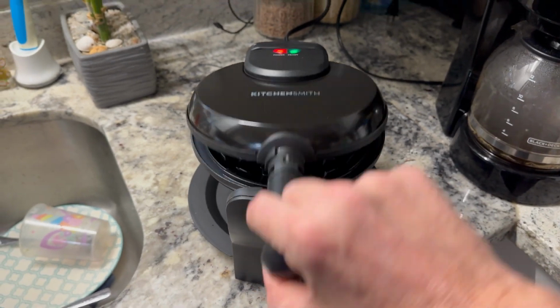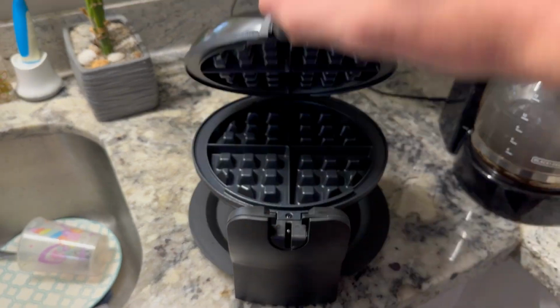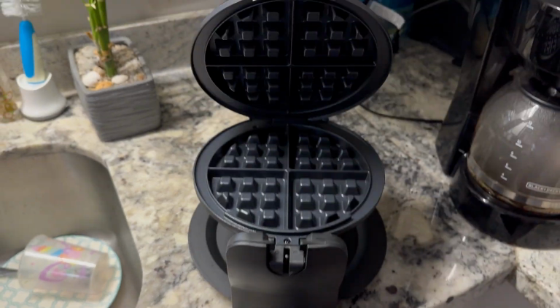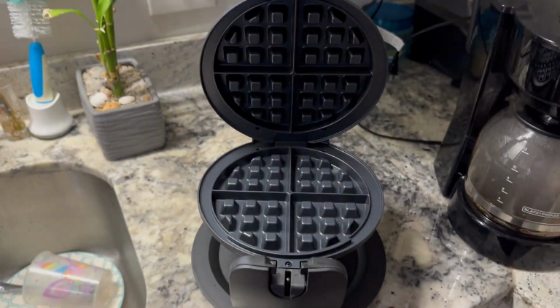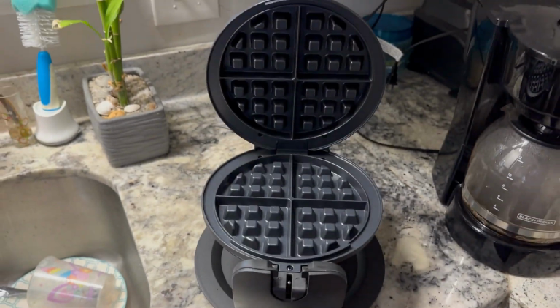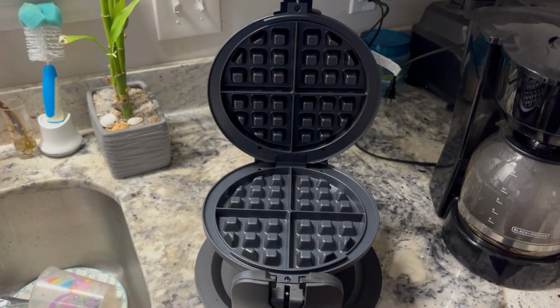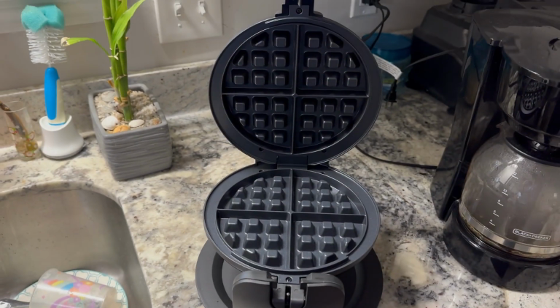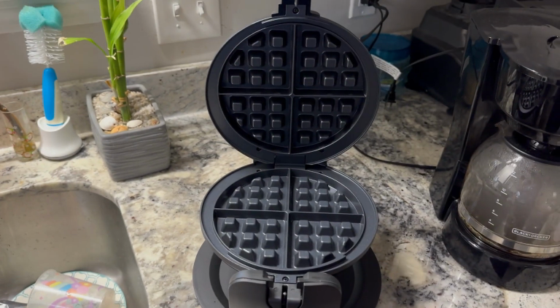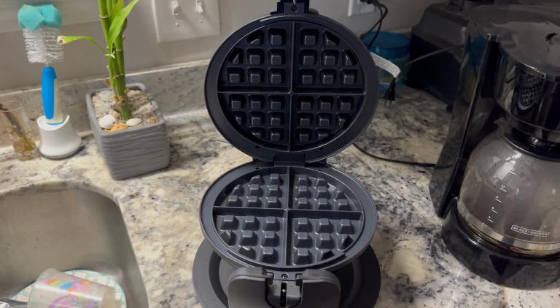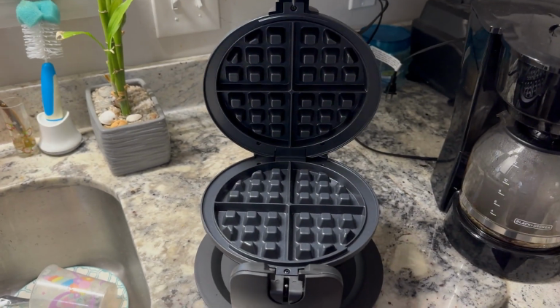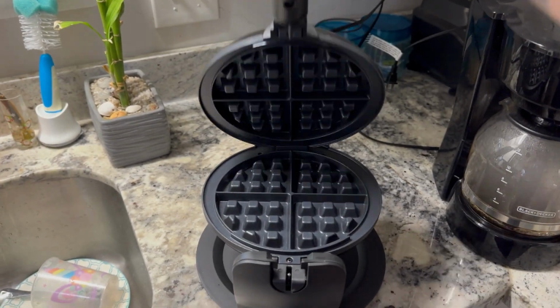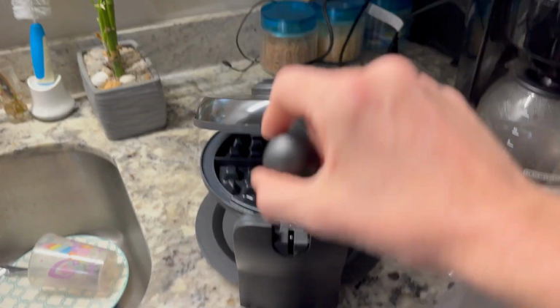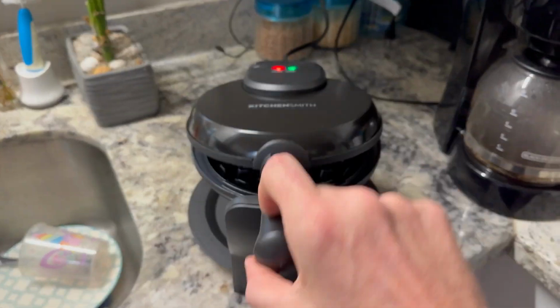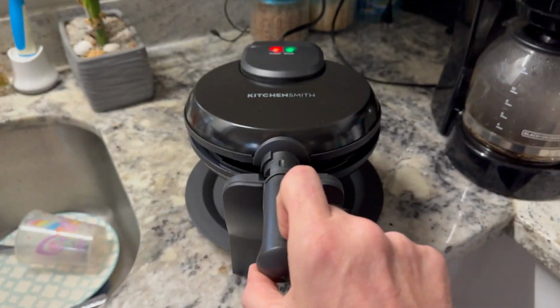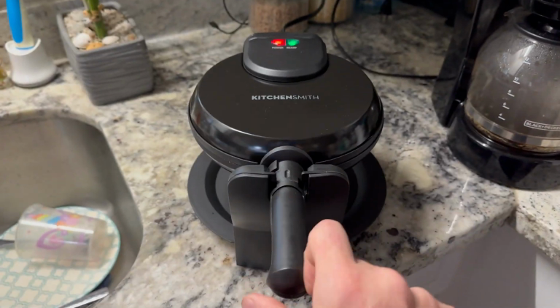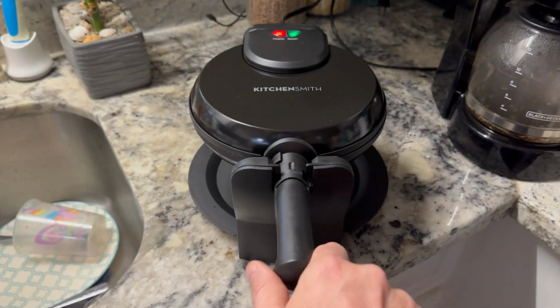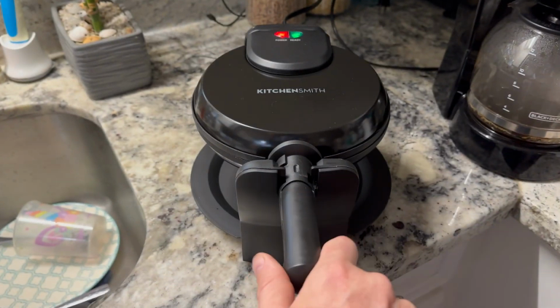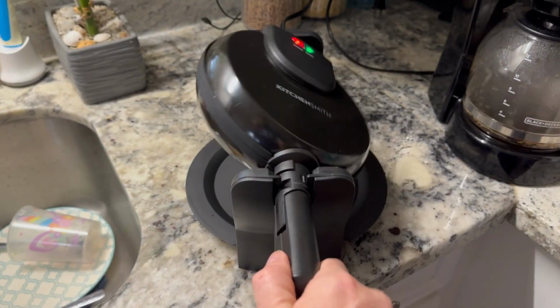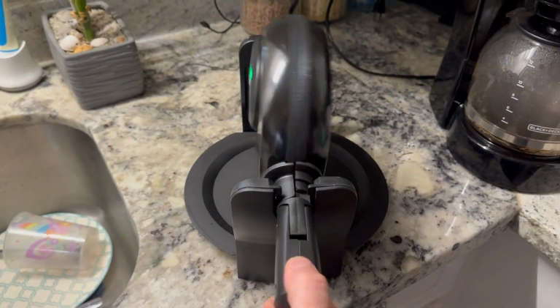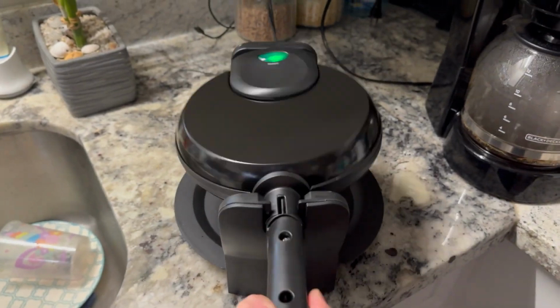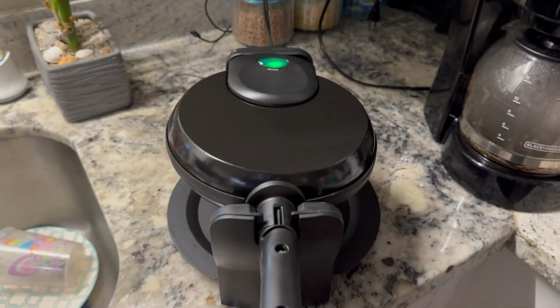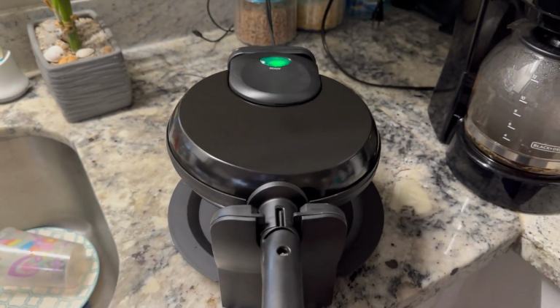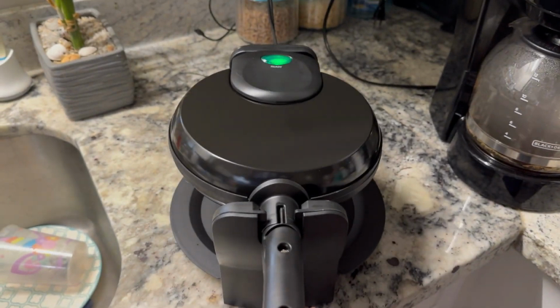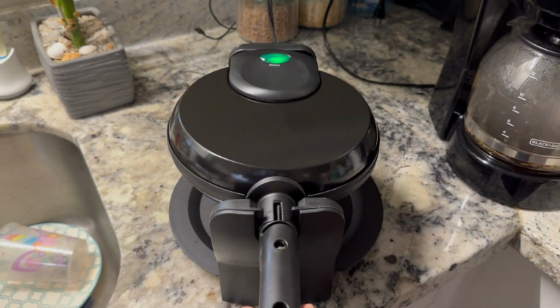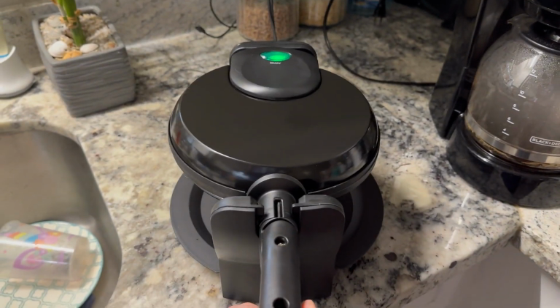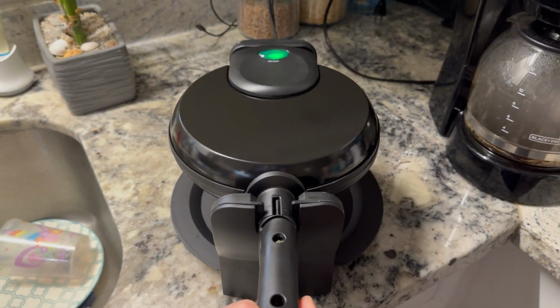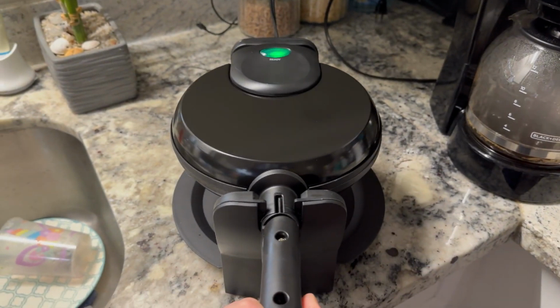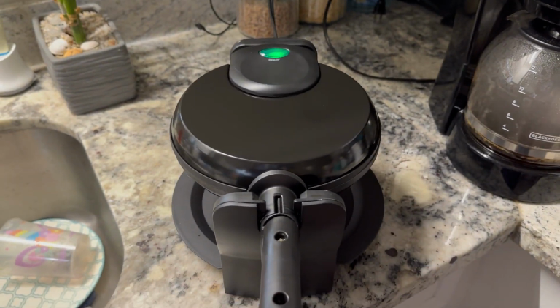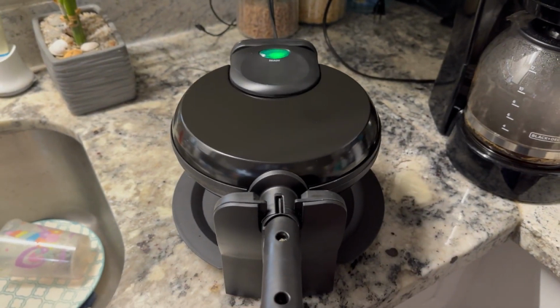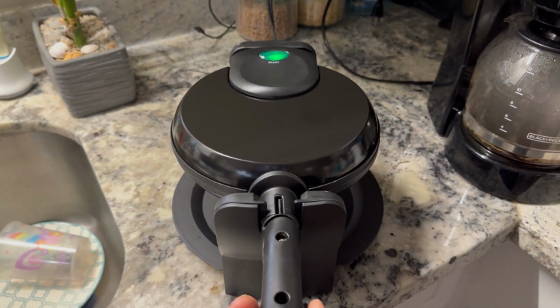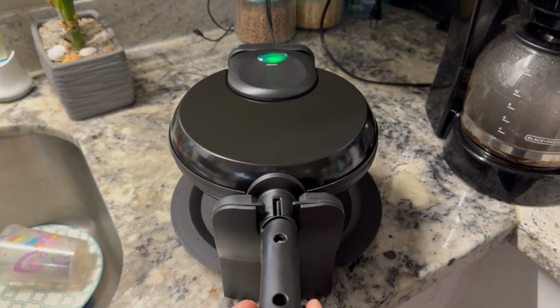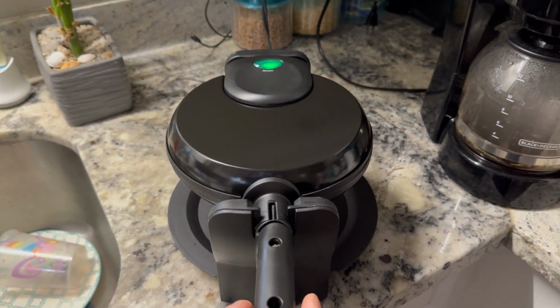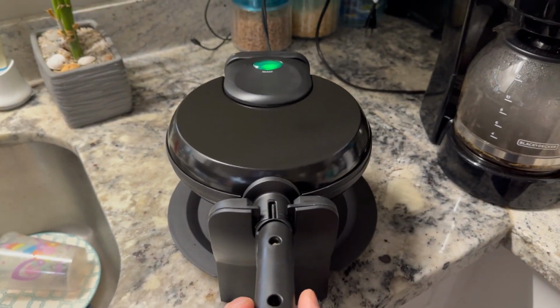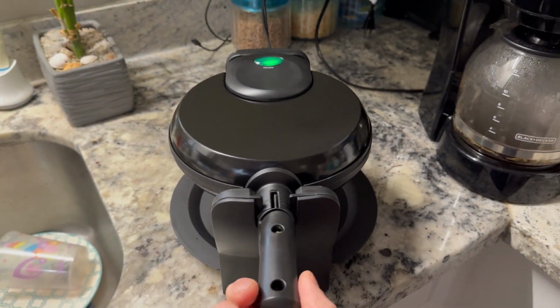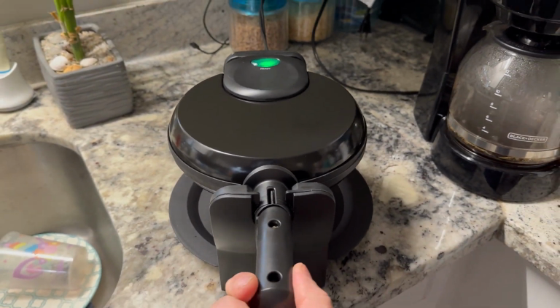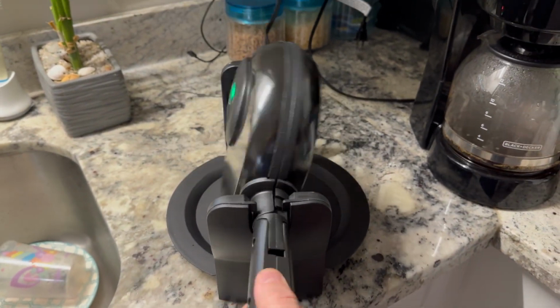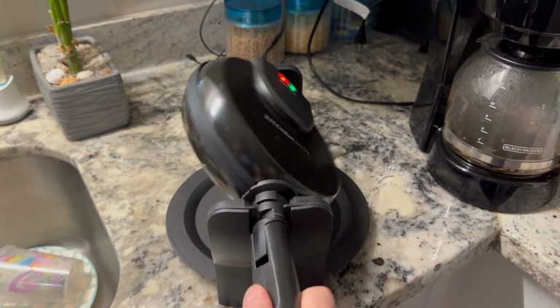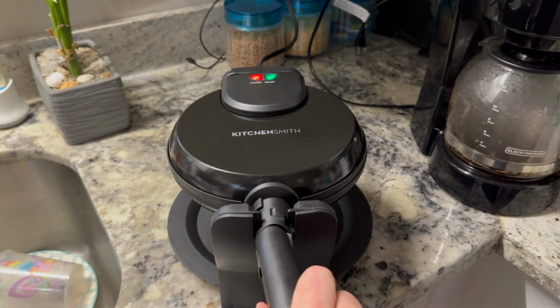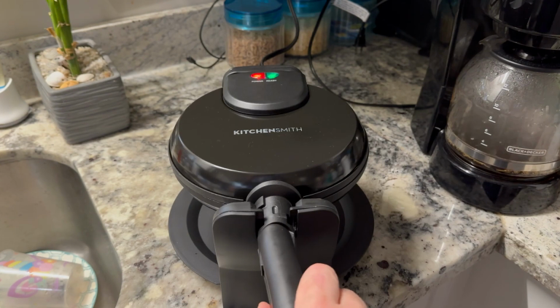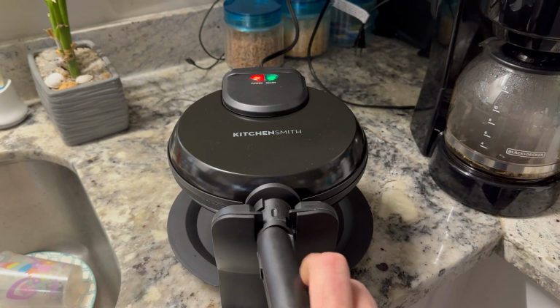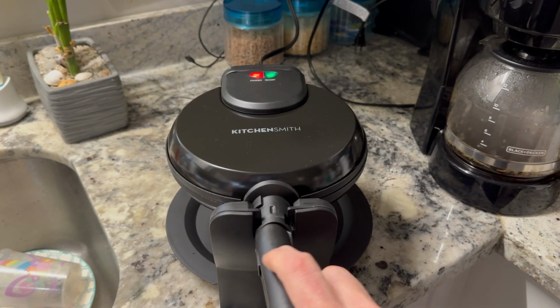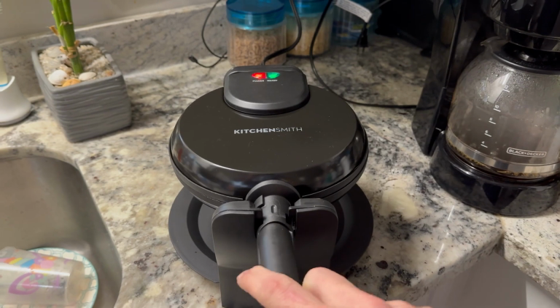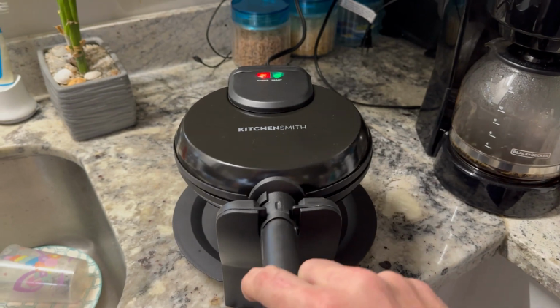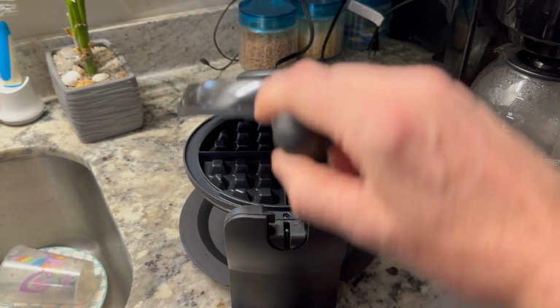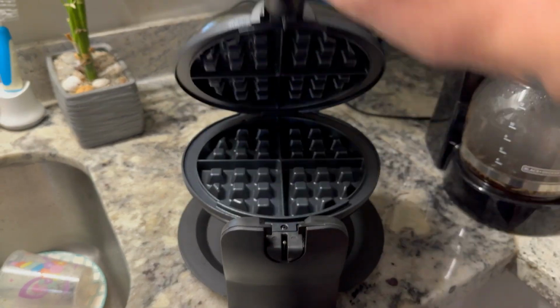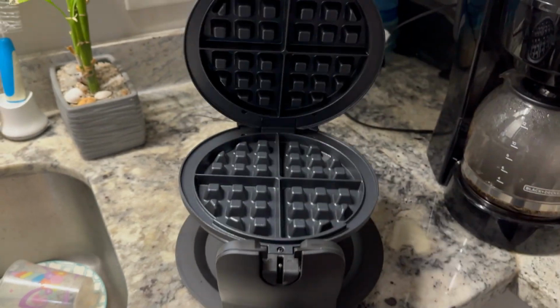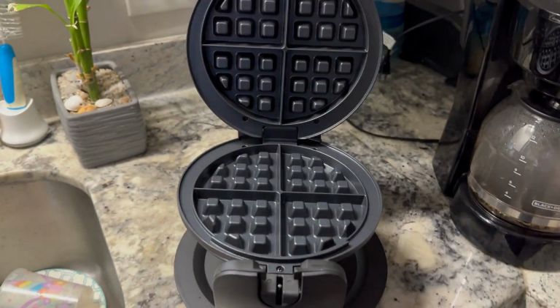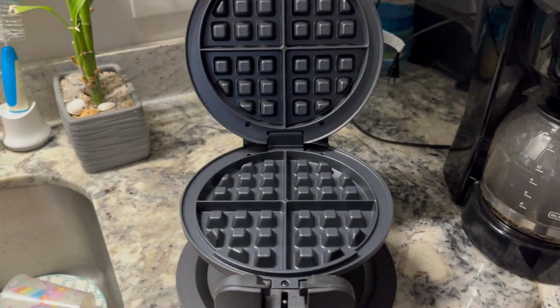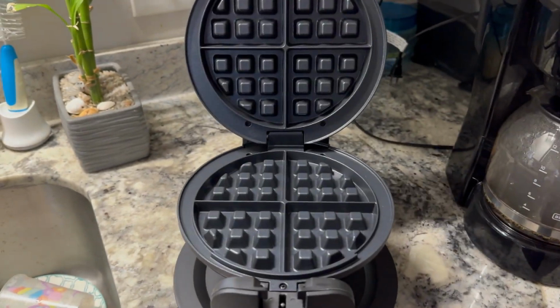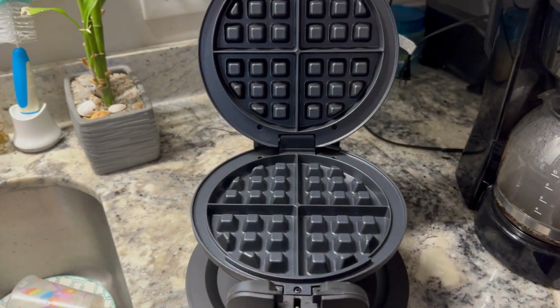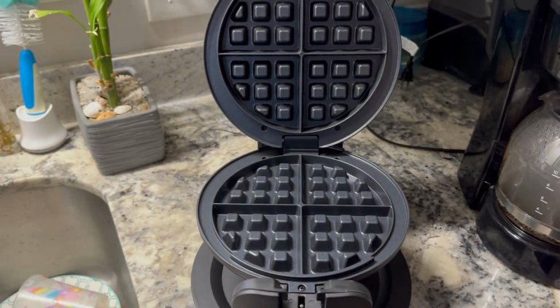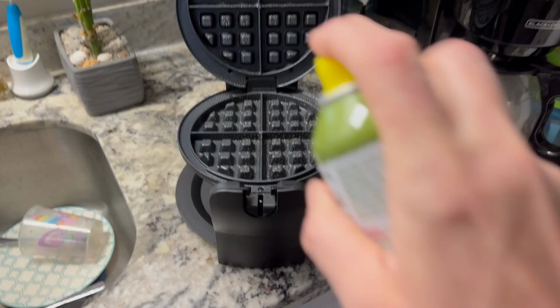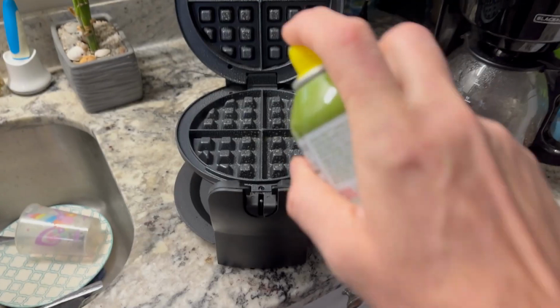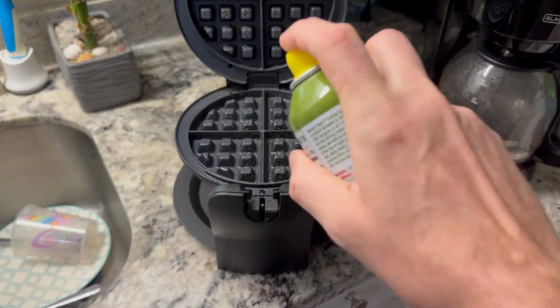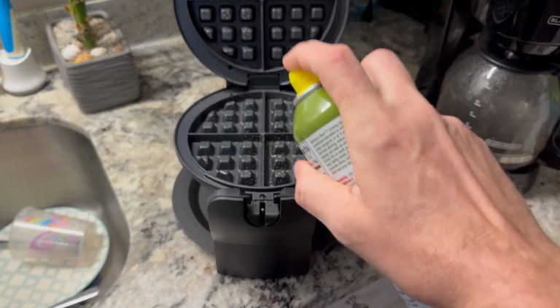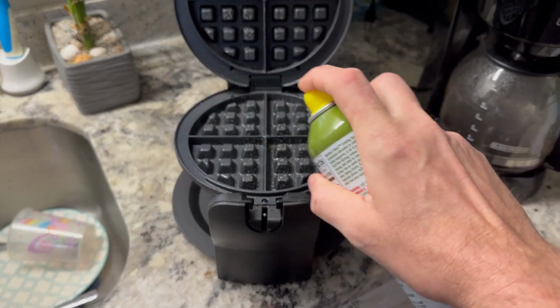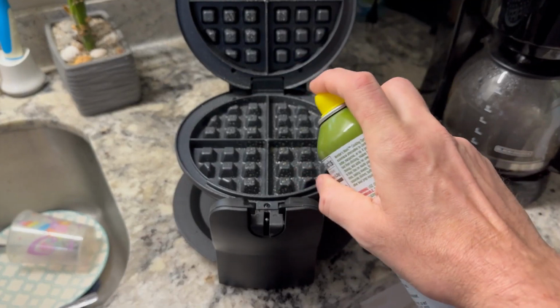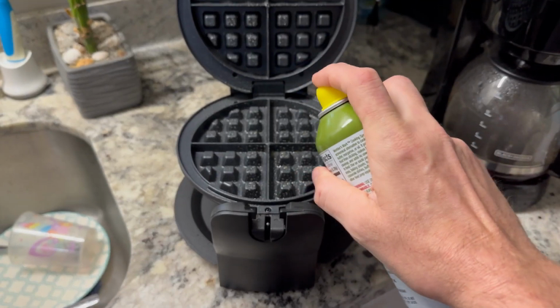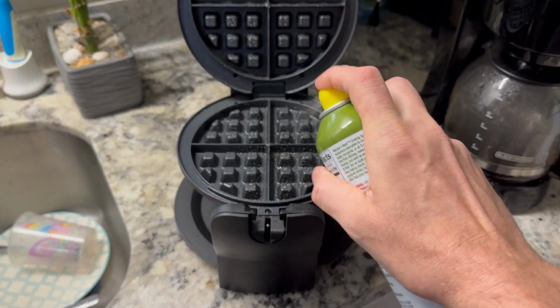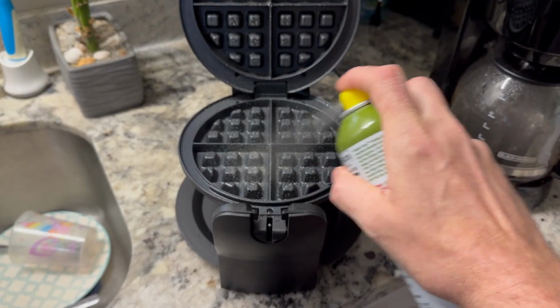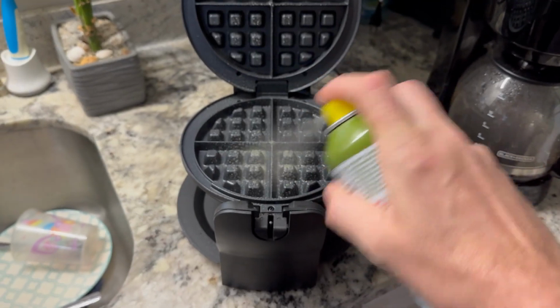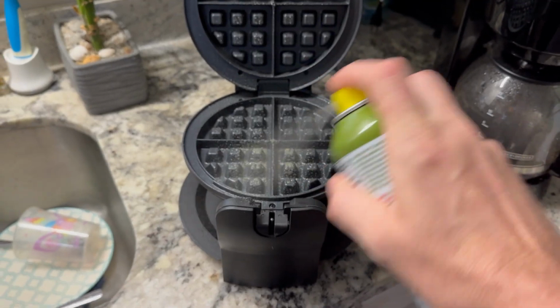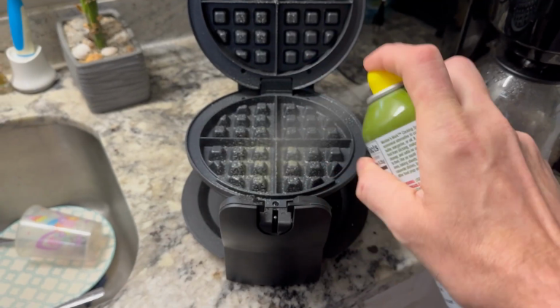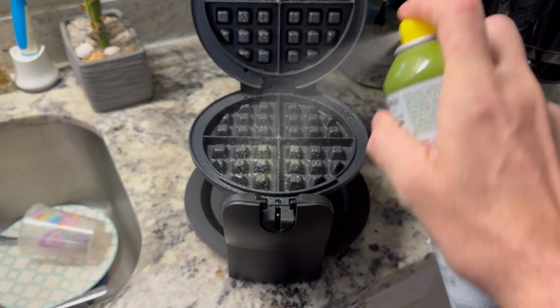So I got the Kitchensmith waffle iron in today and I'm trying it out this morning for breakfast and let you guys know how it goes.